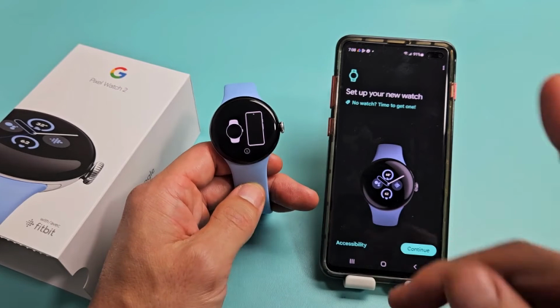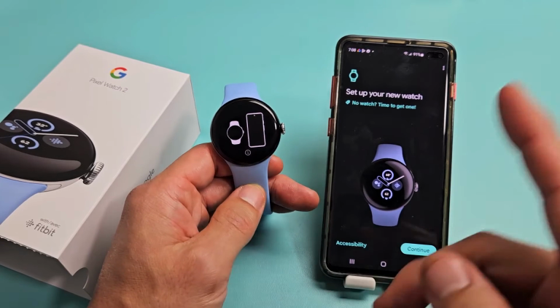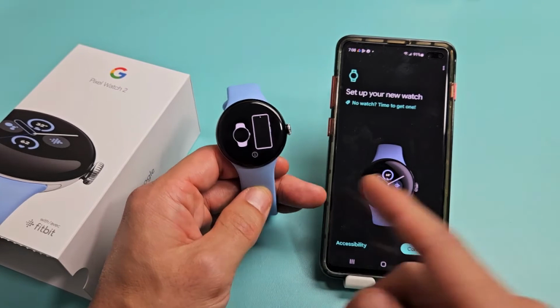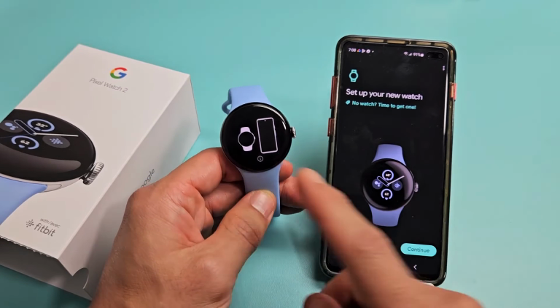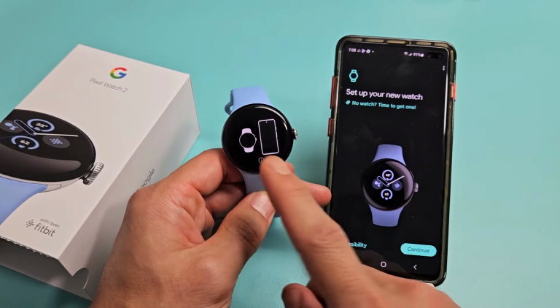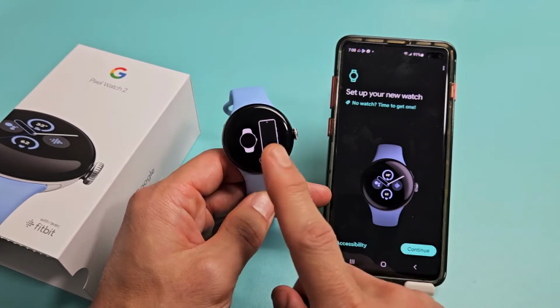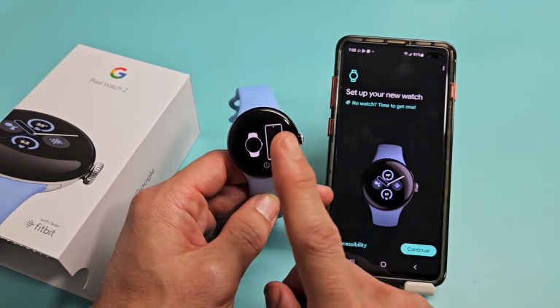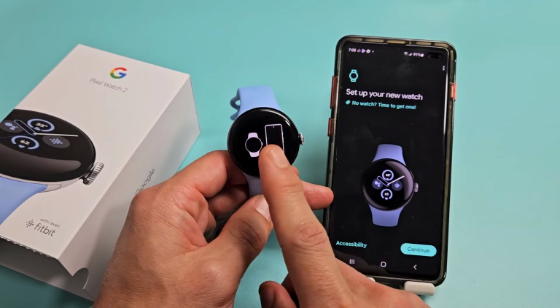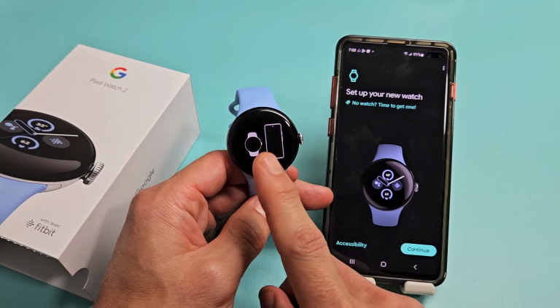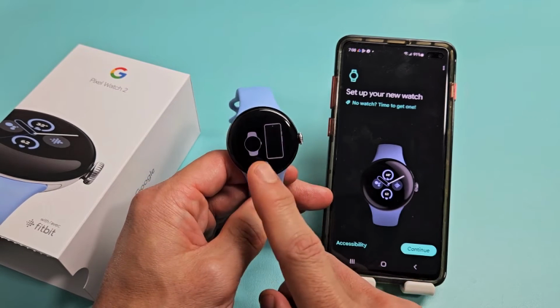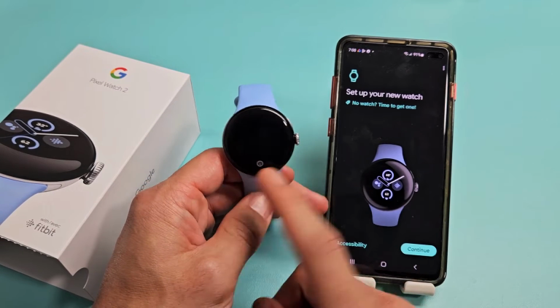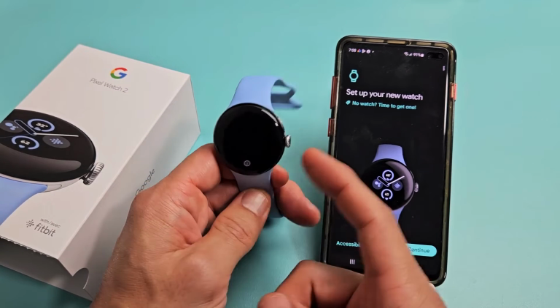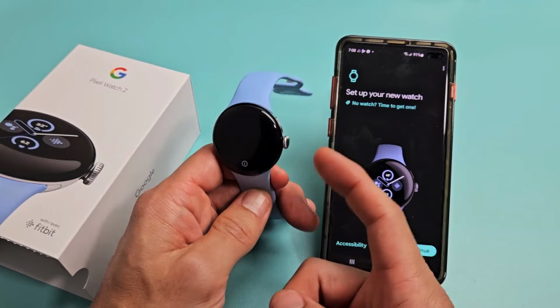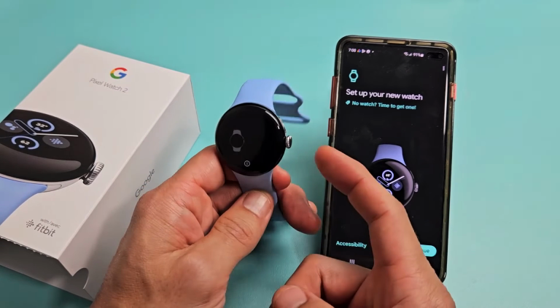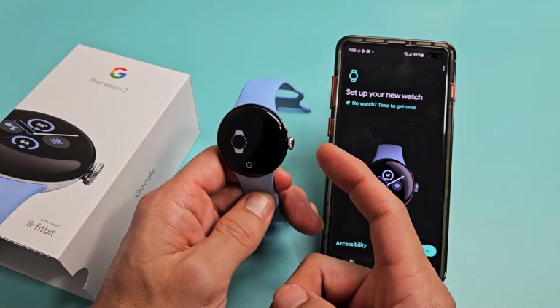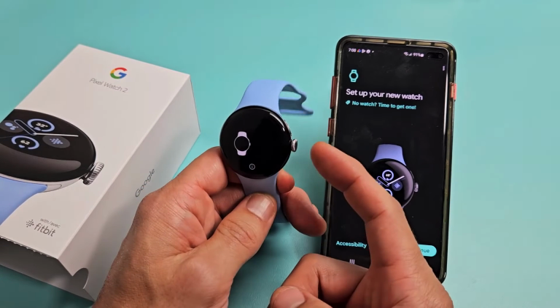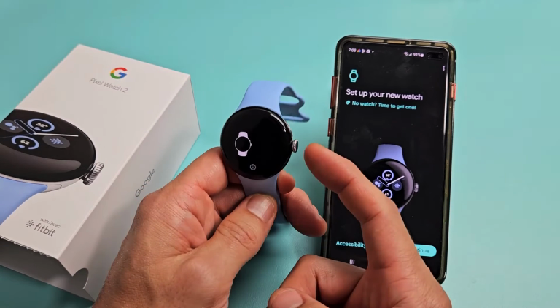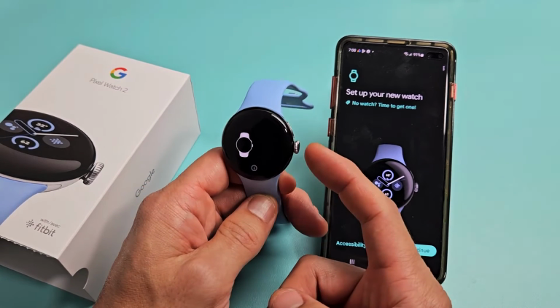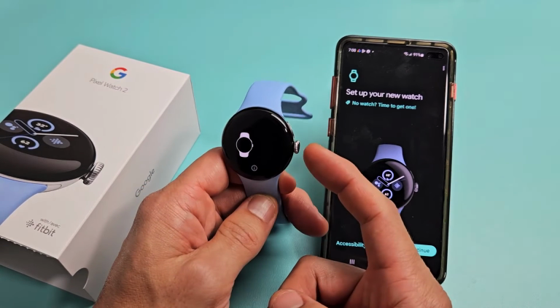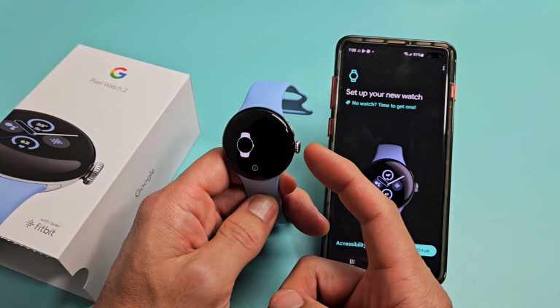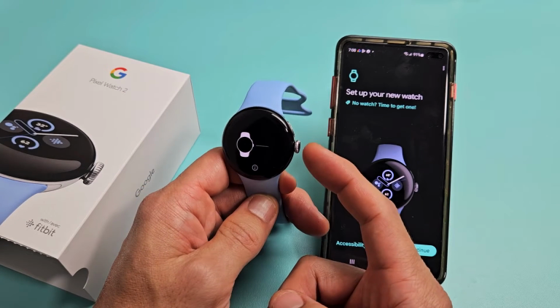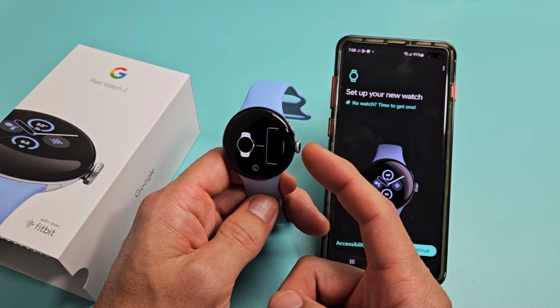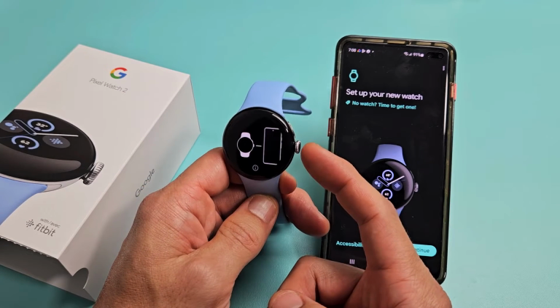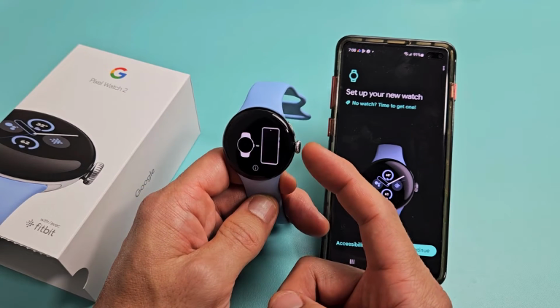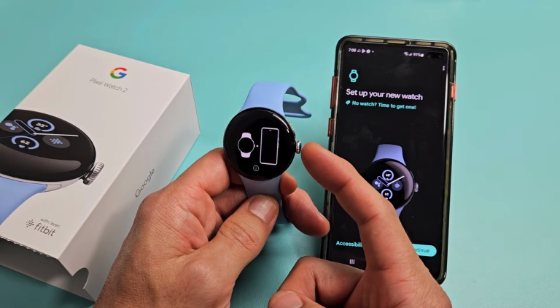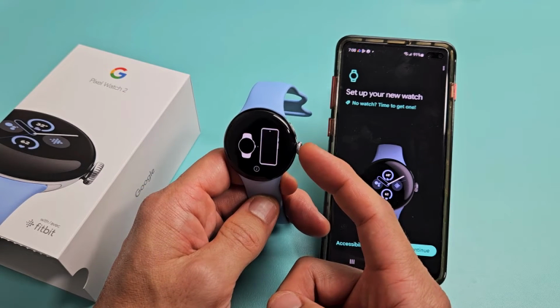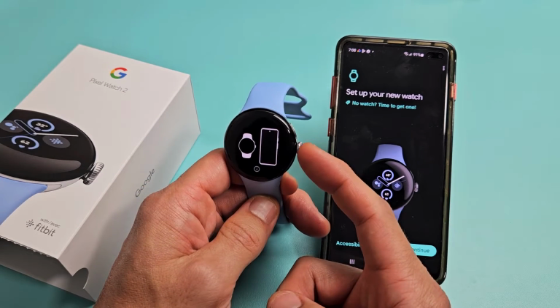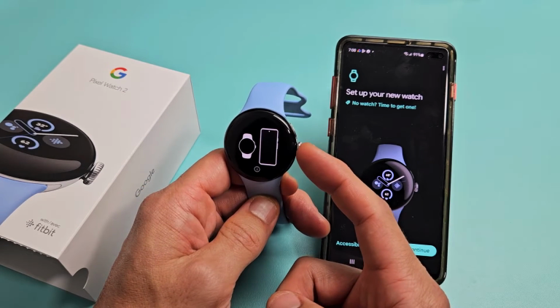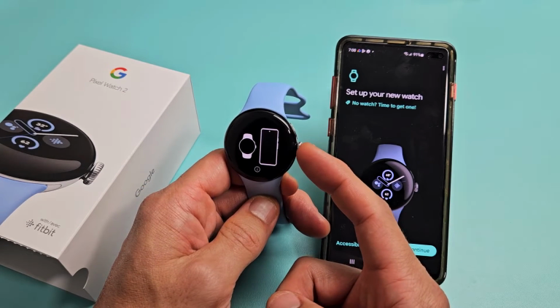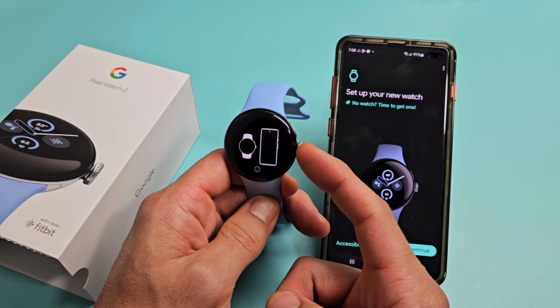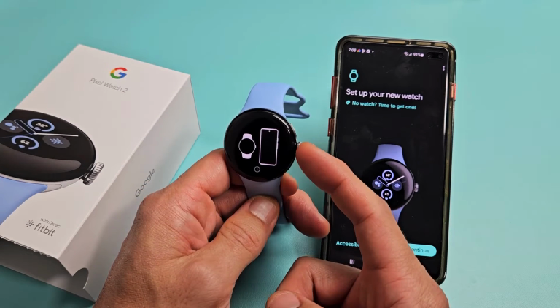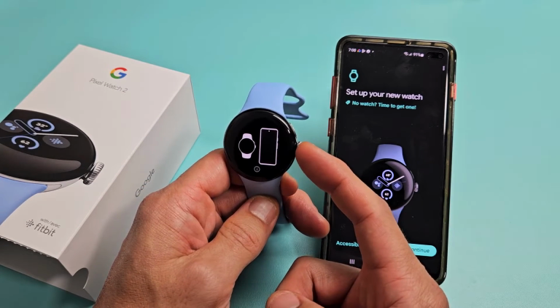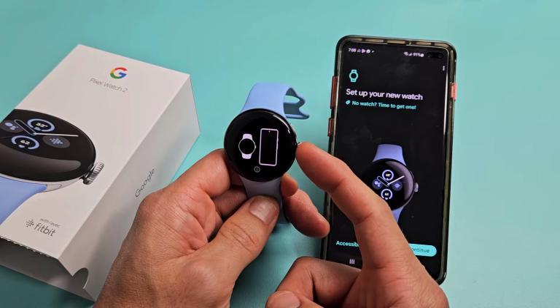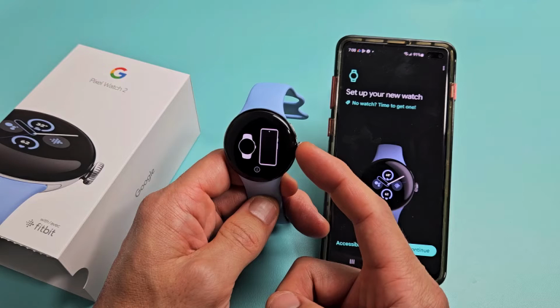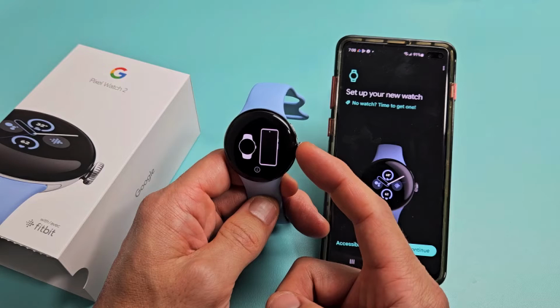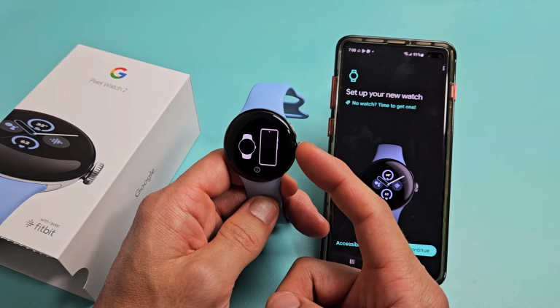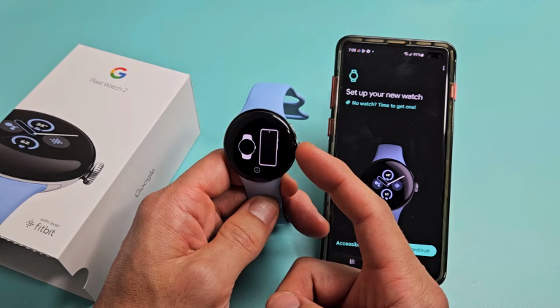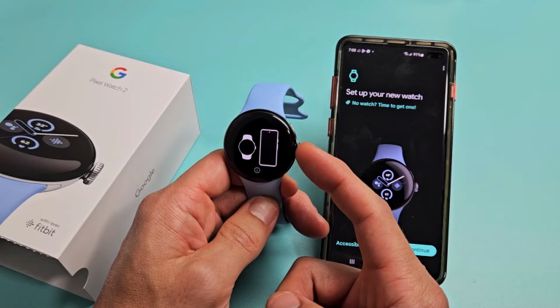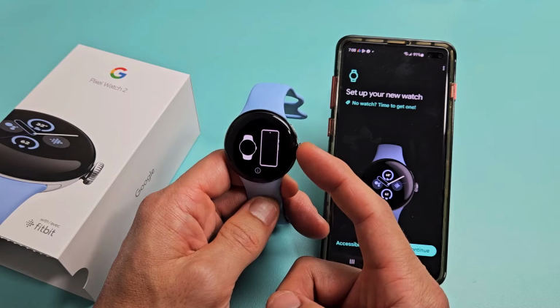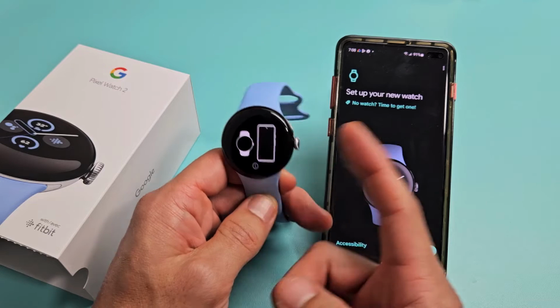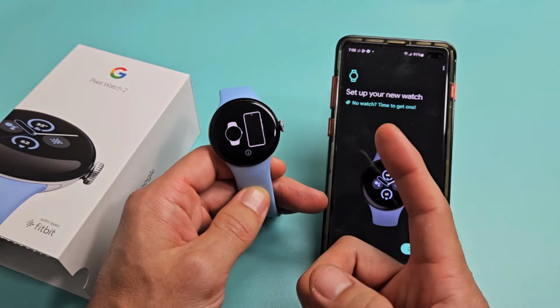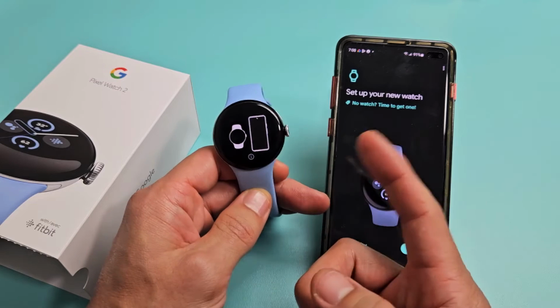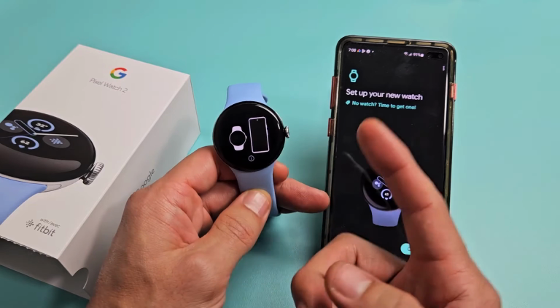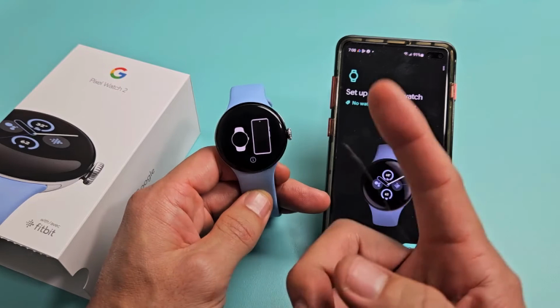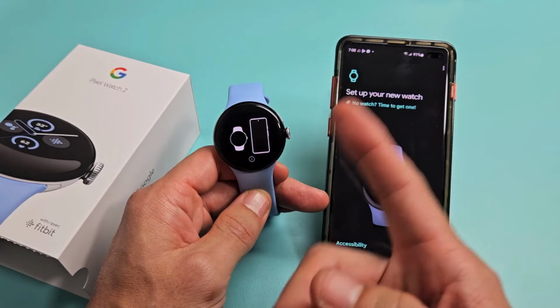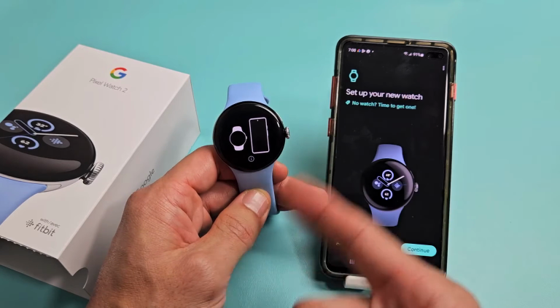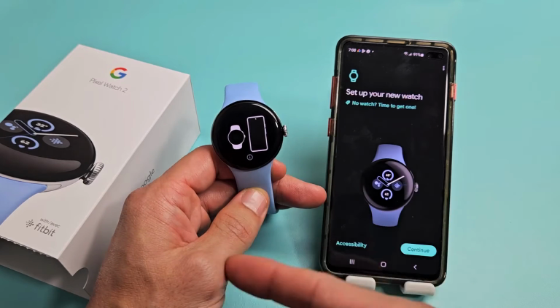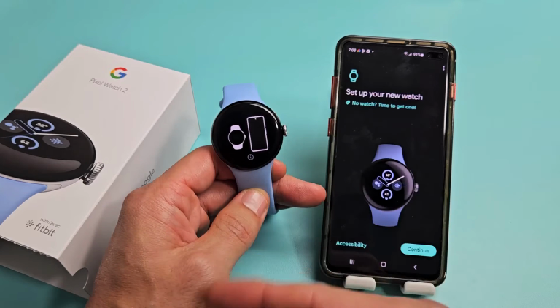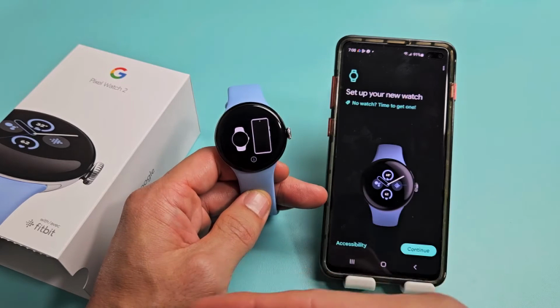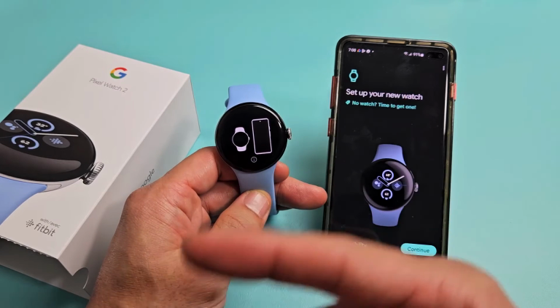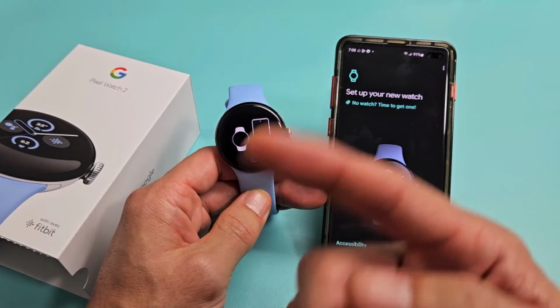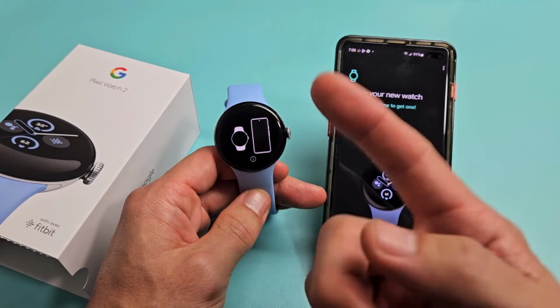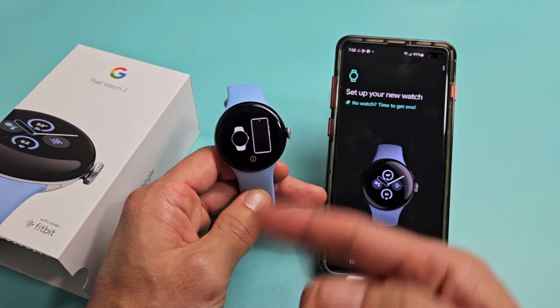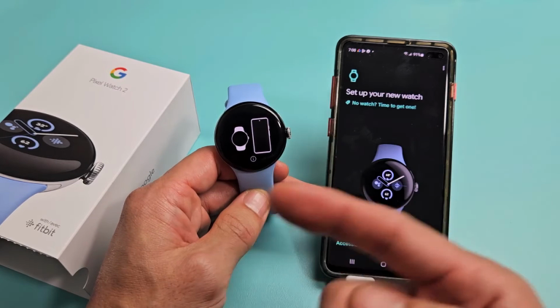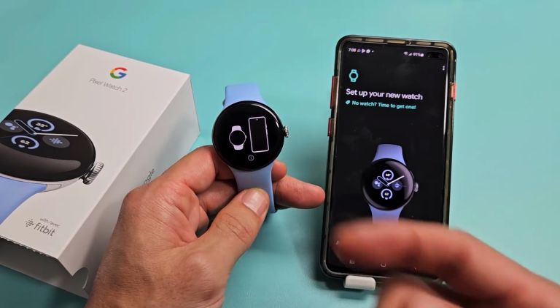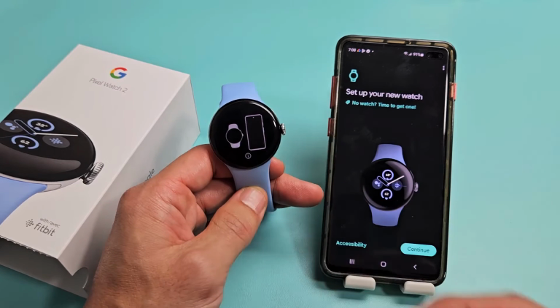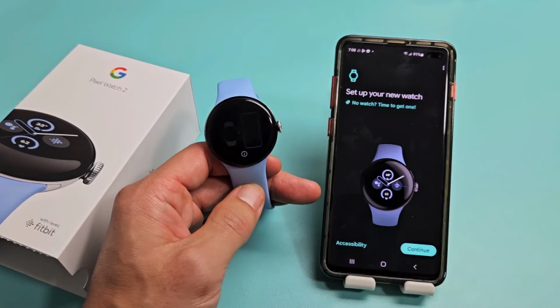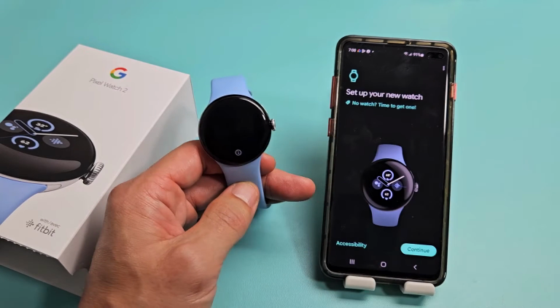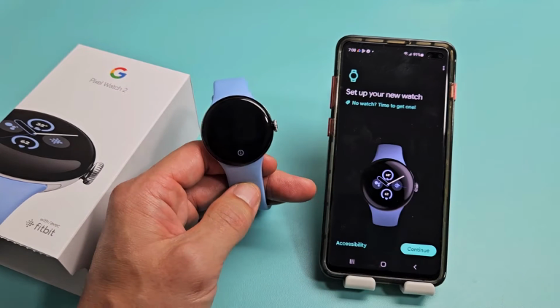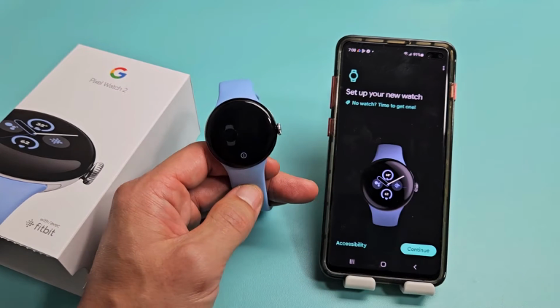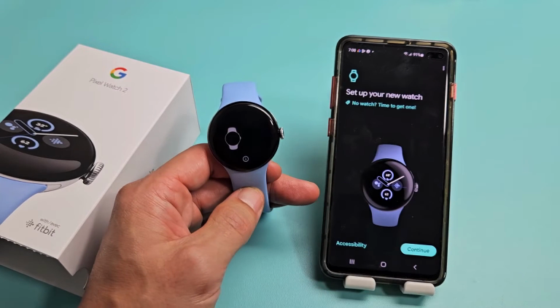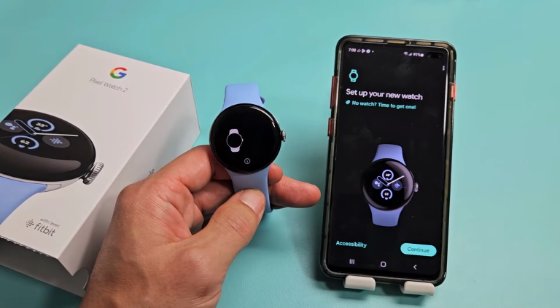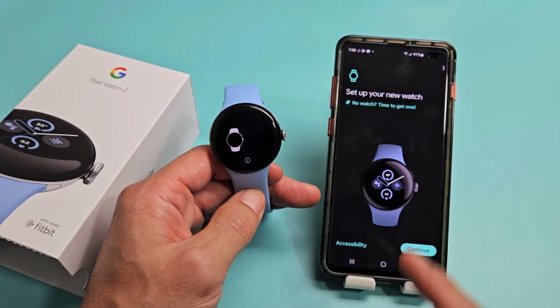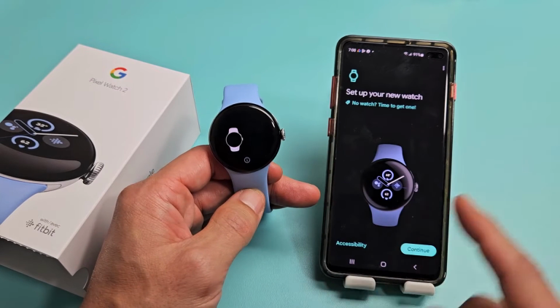First thing is go ahead and turn the watch on. Press and hold that crown button for like three to five seconds, let go, and just wait for it to turn on.